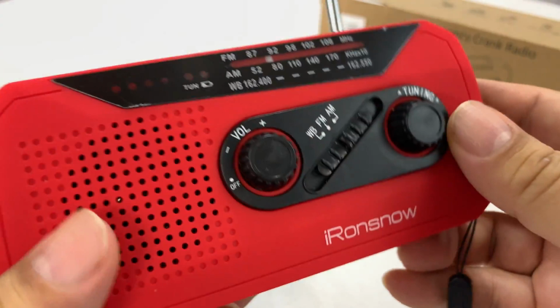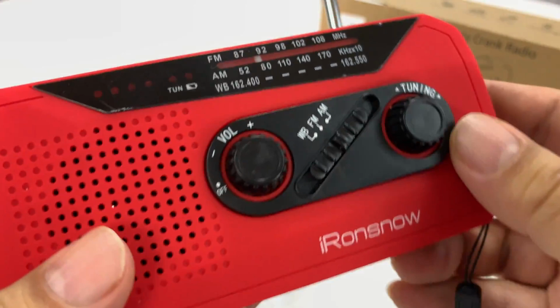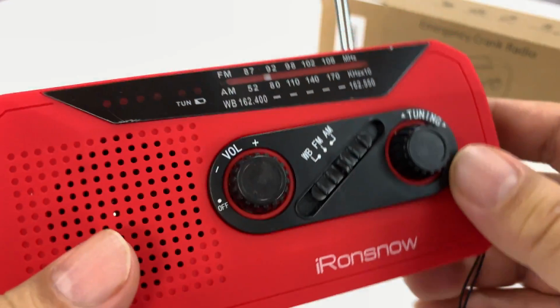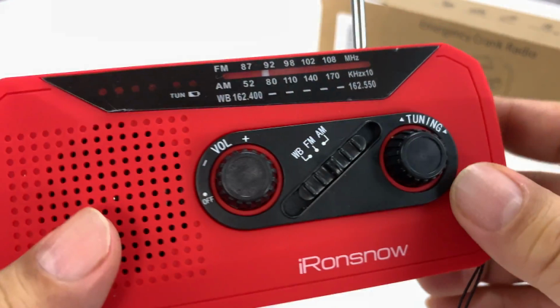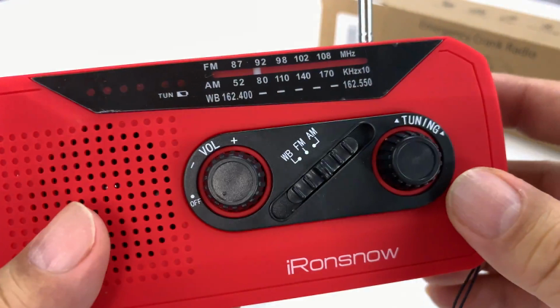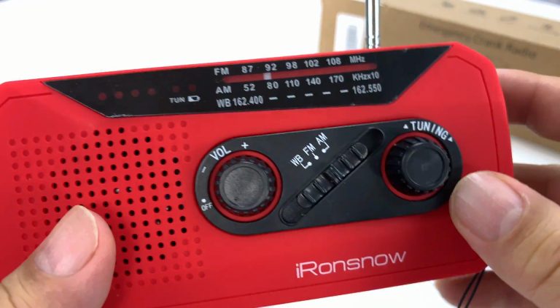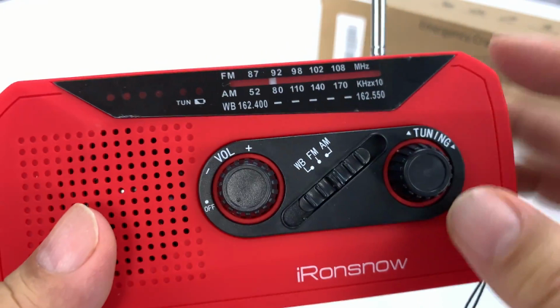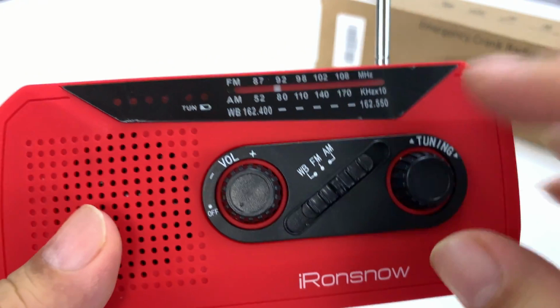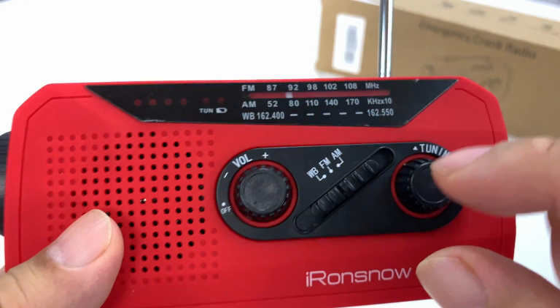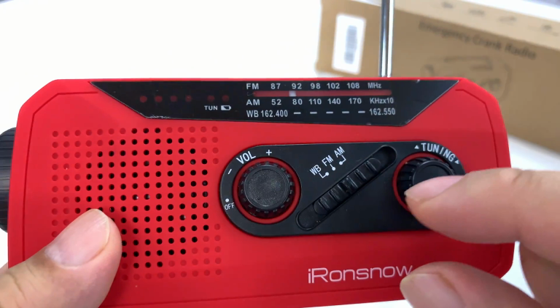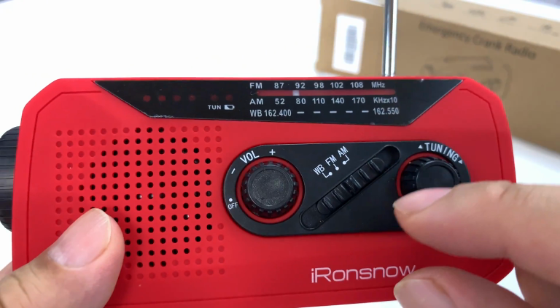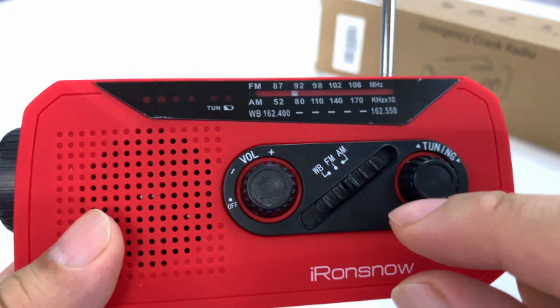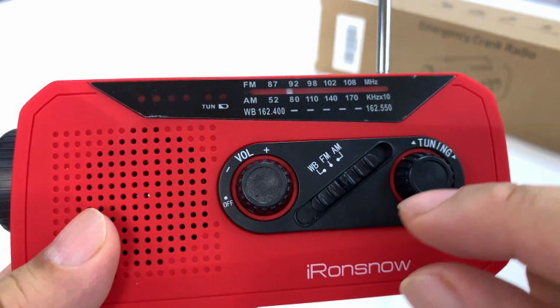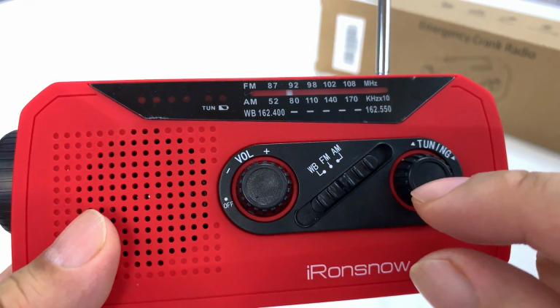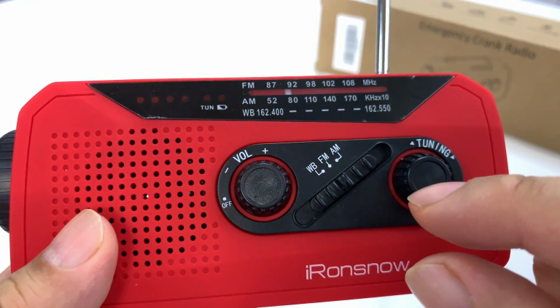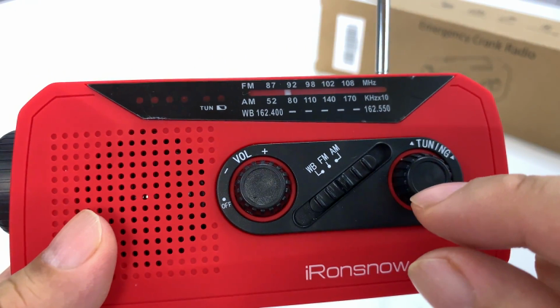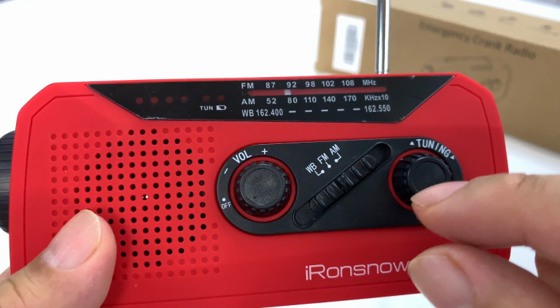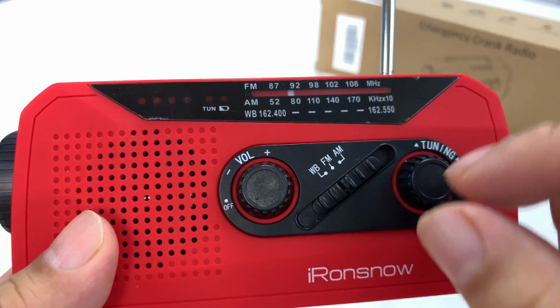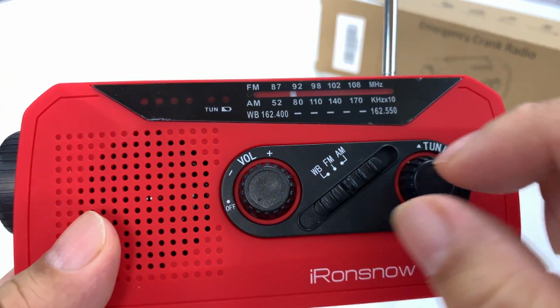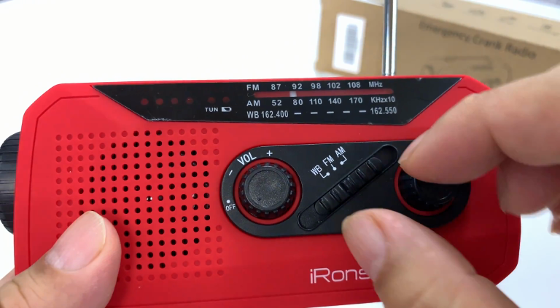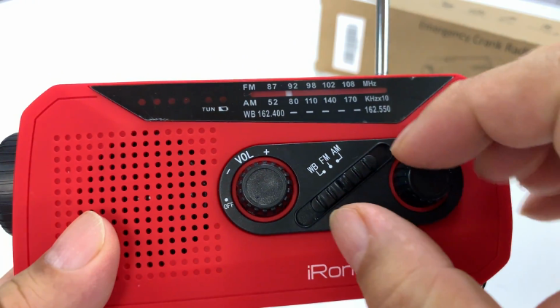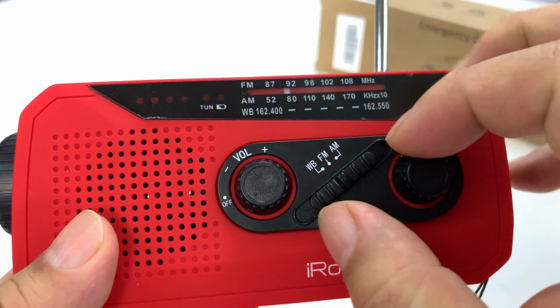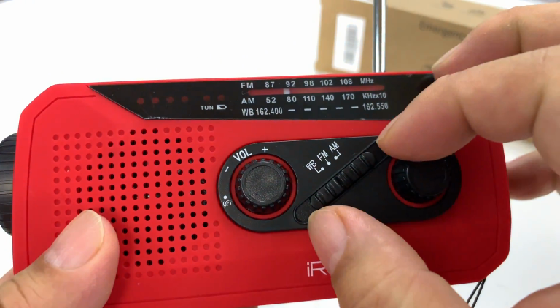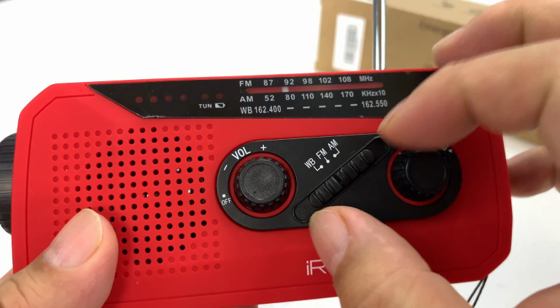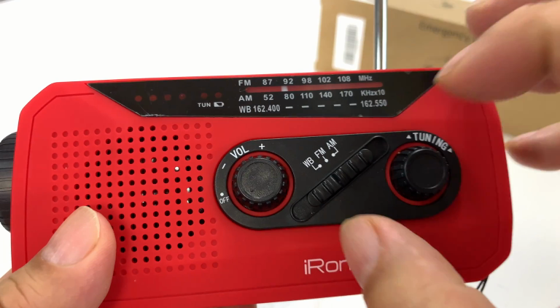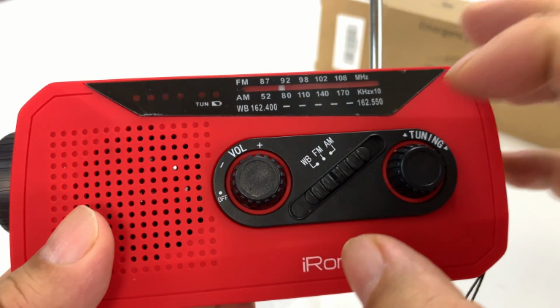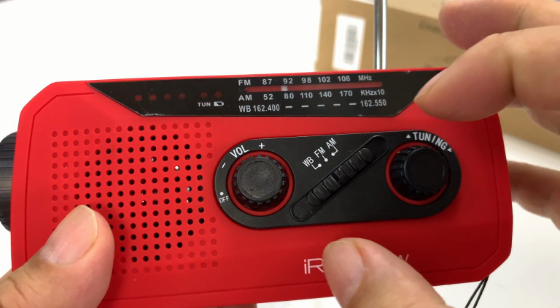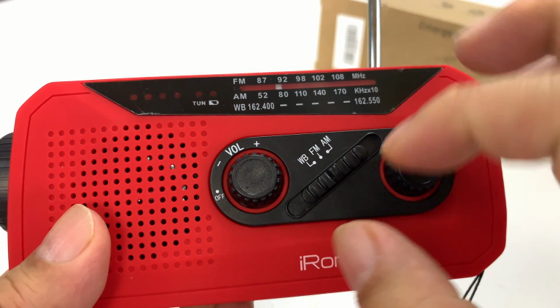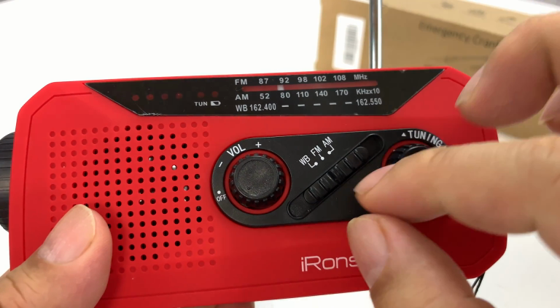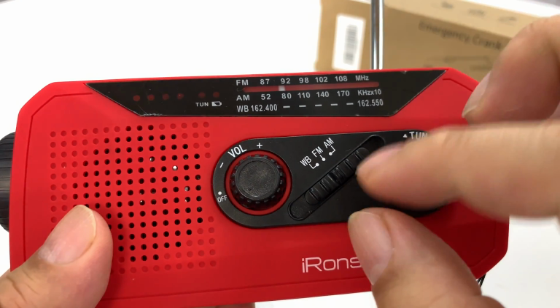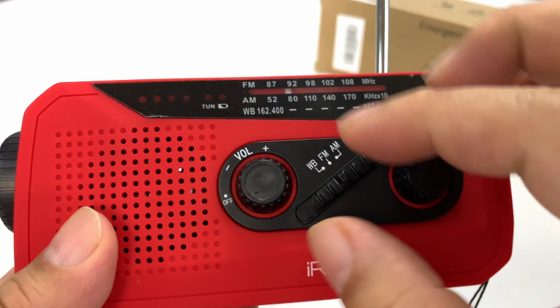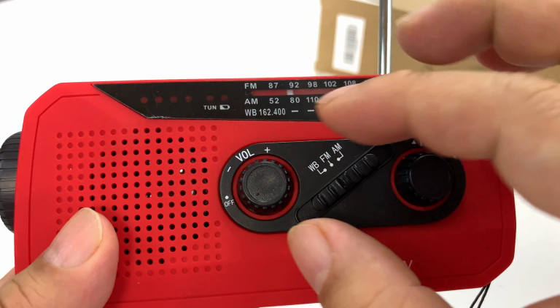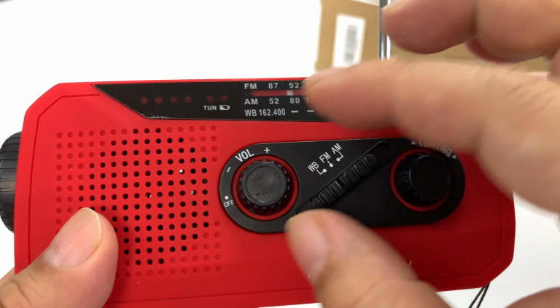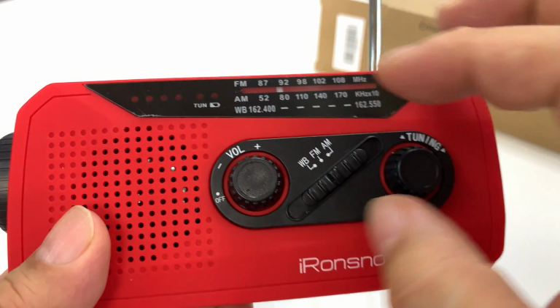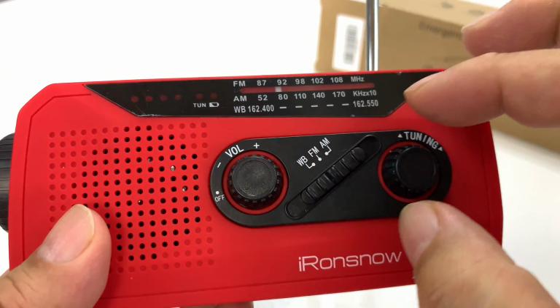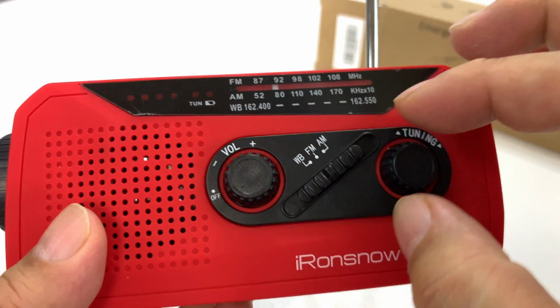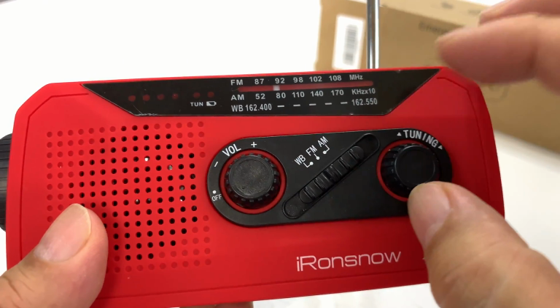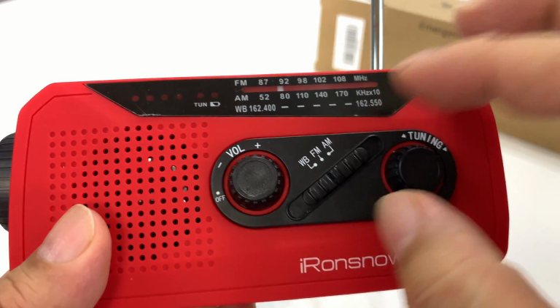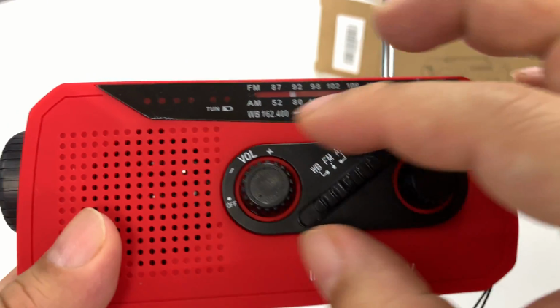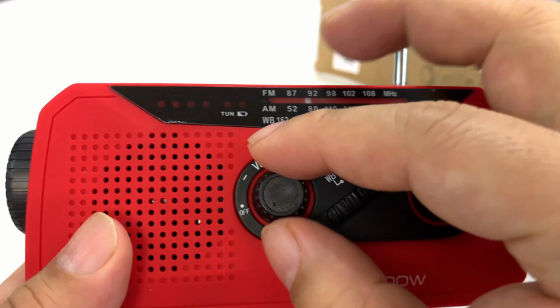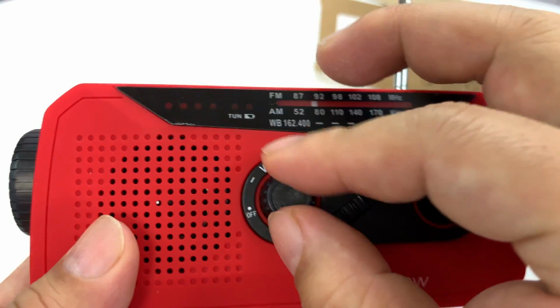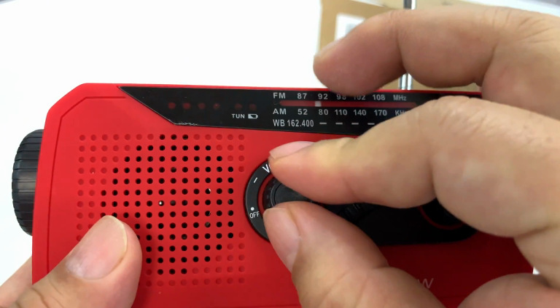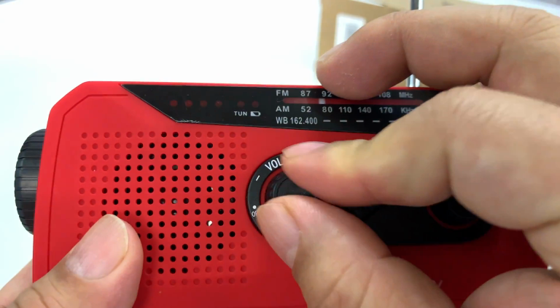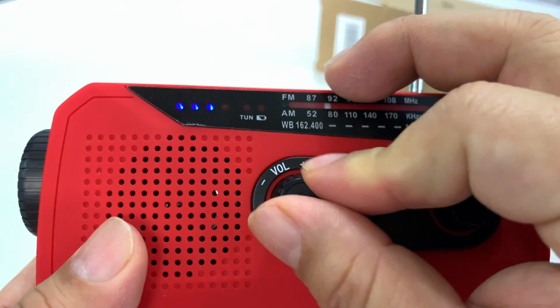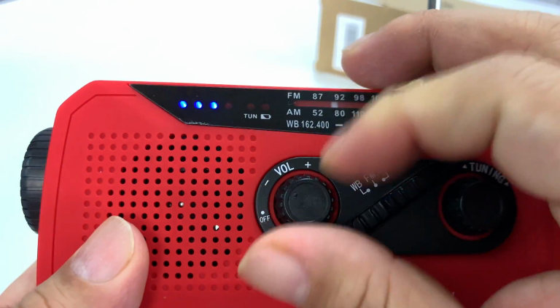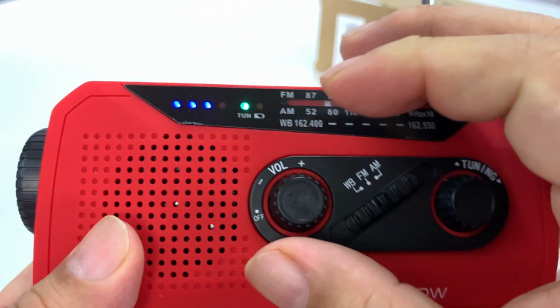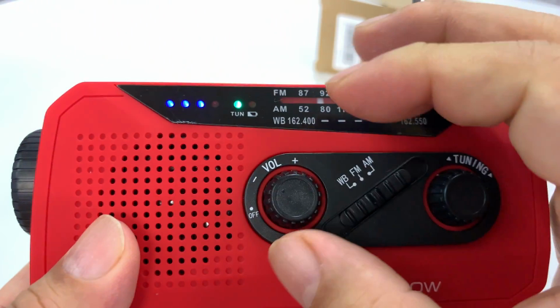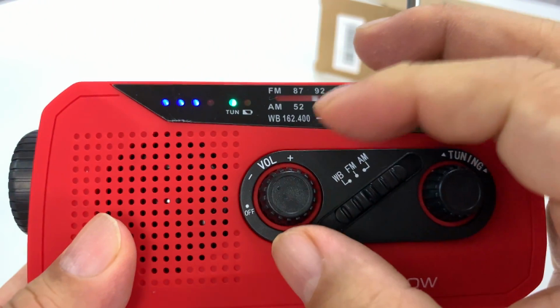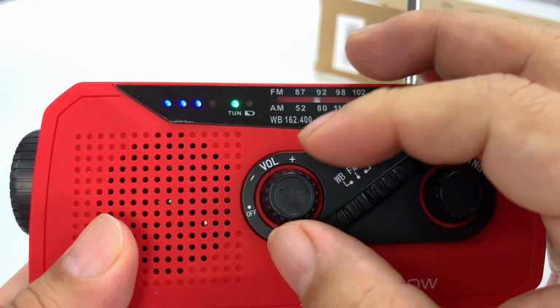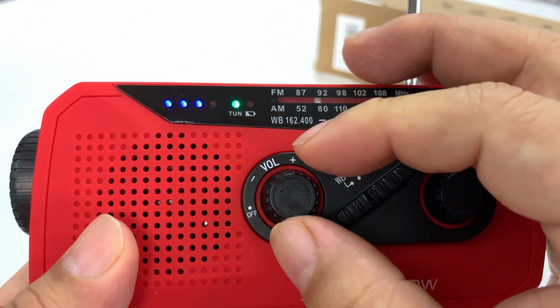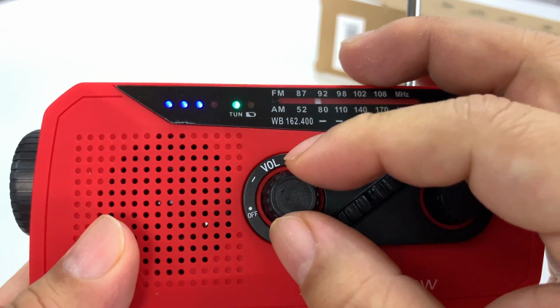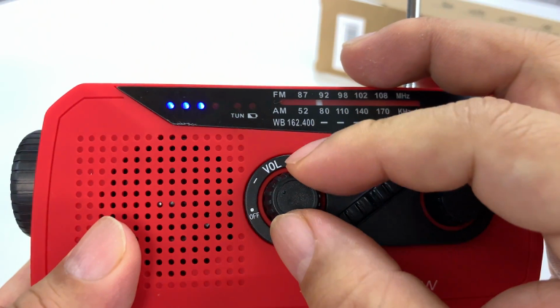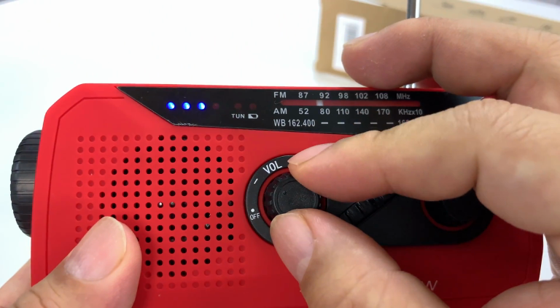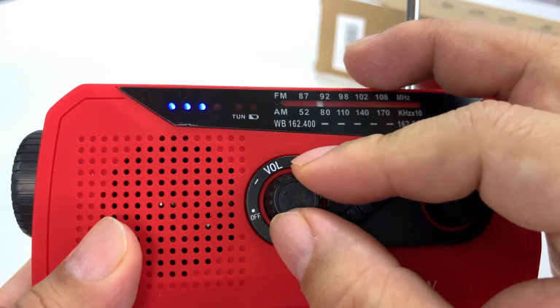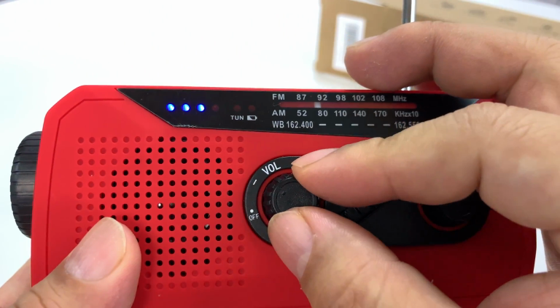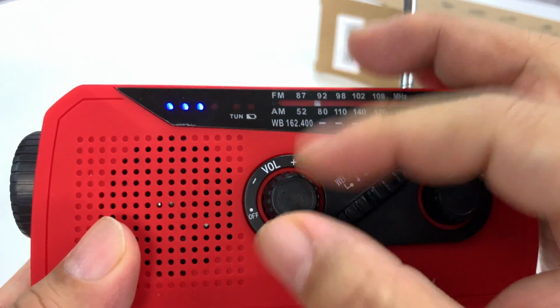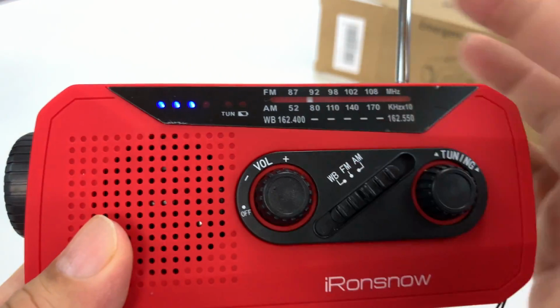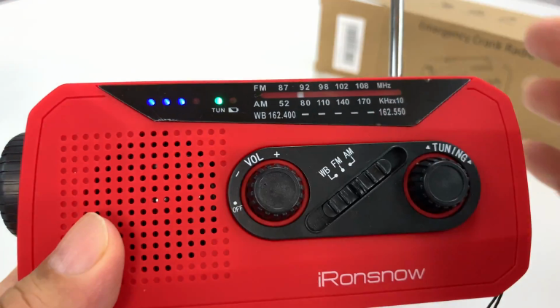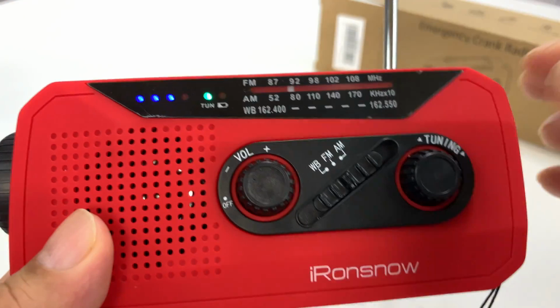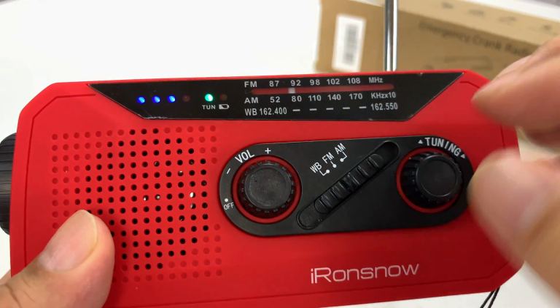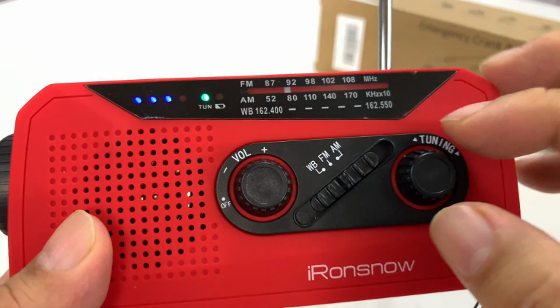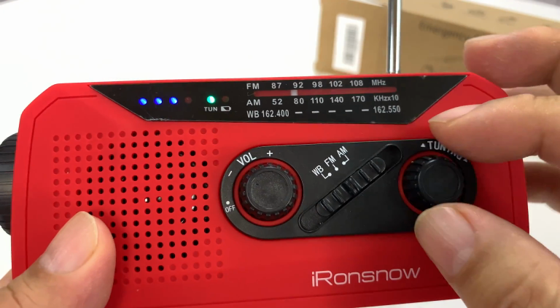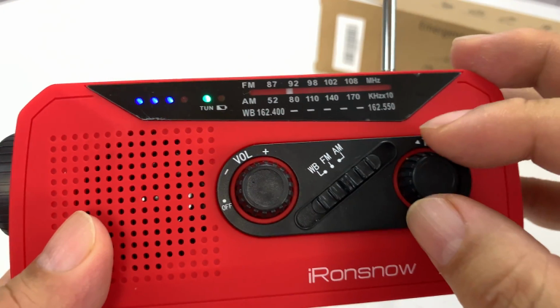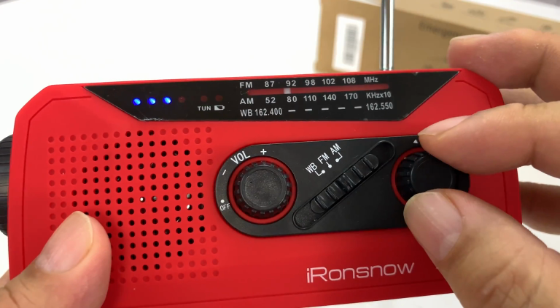And then if we go to tuning — I think I've got it on FM right here, so I'm going to turn it on.